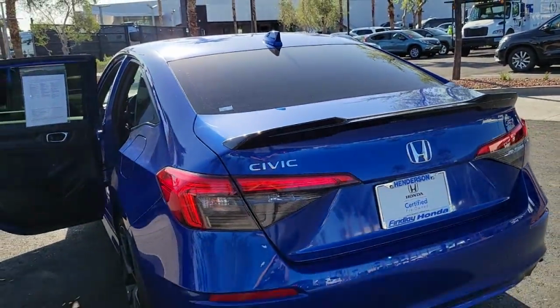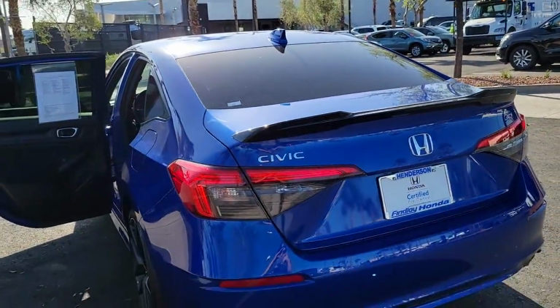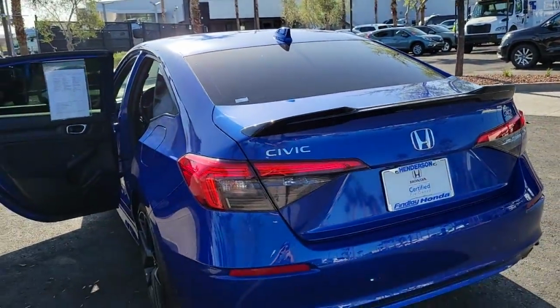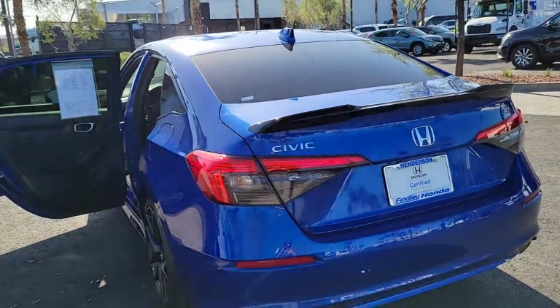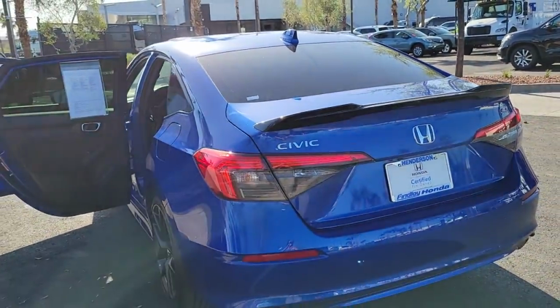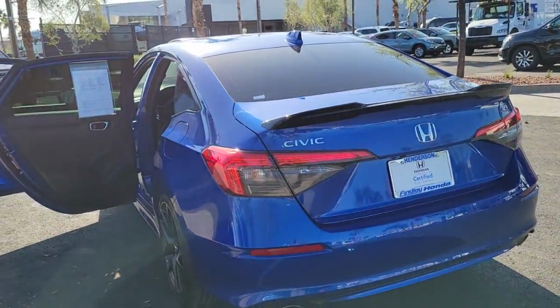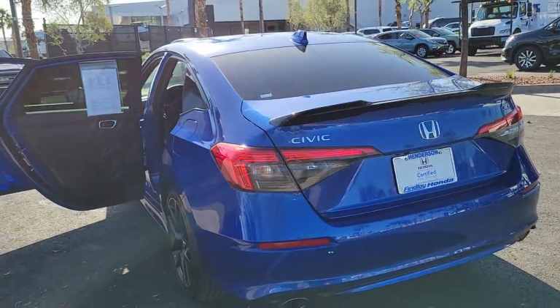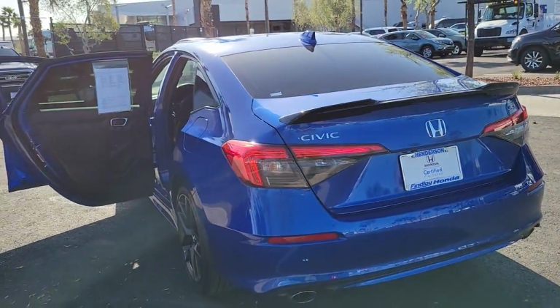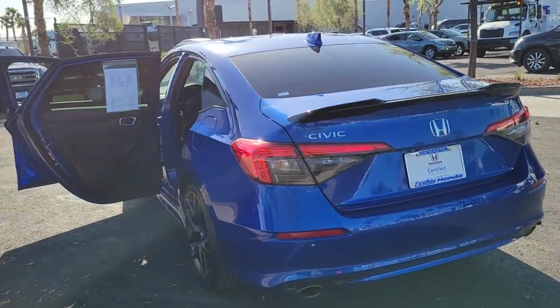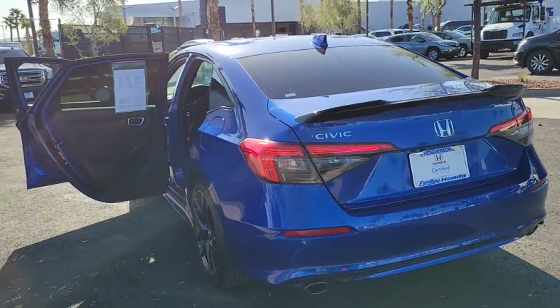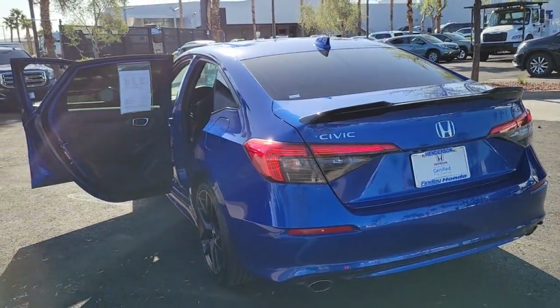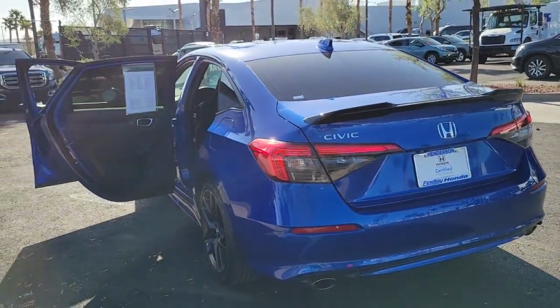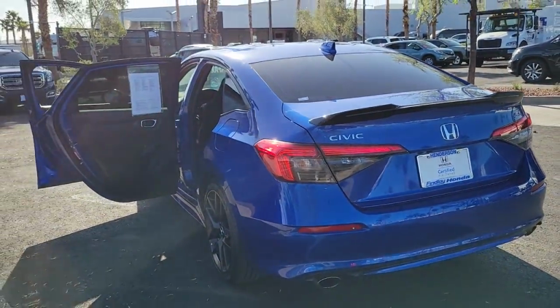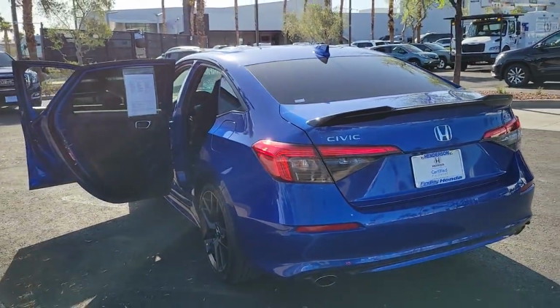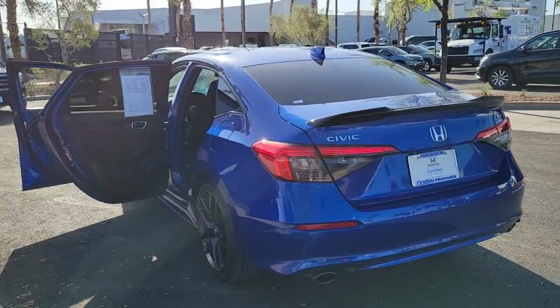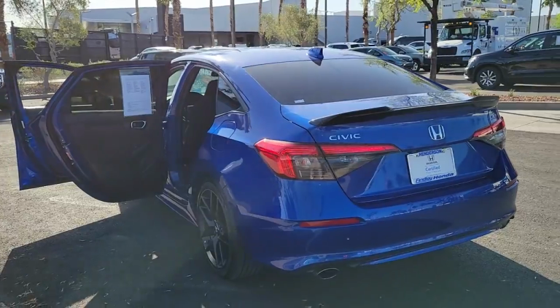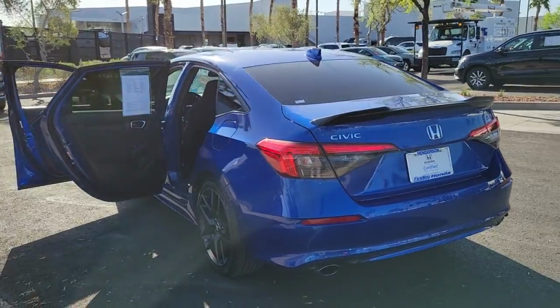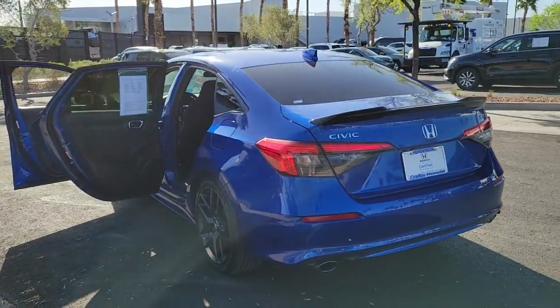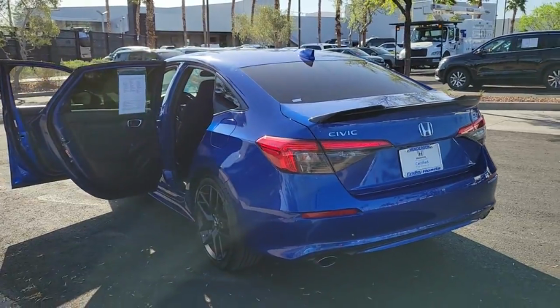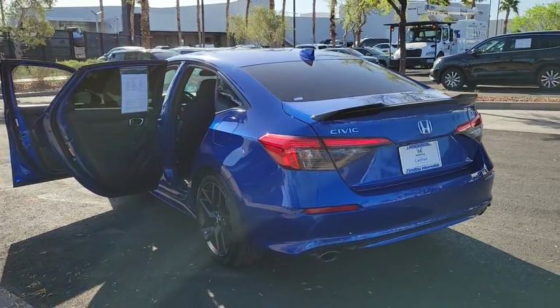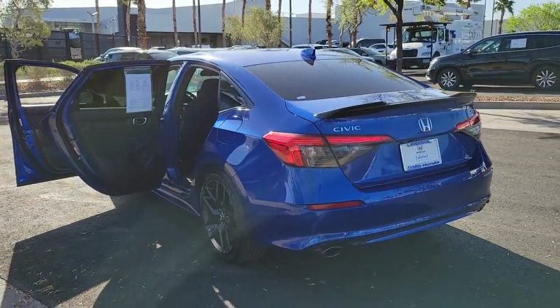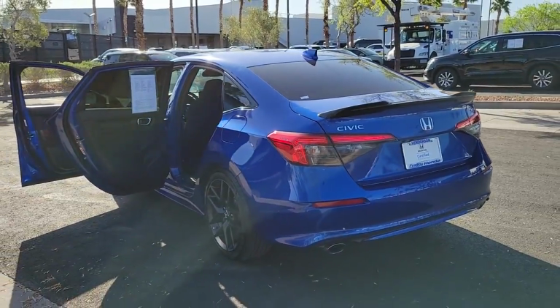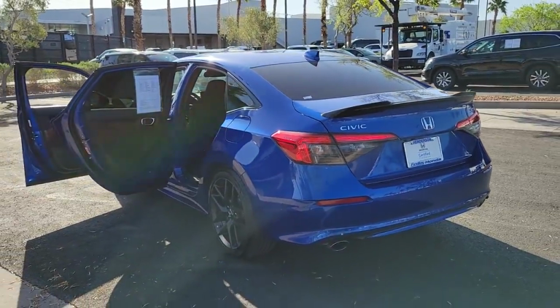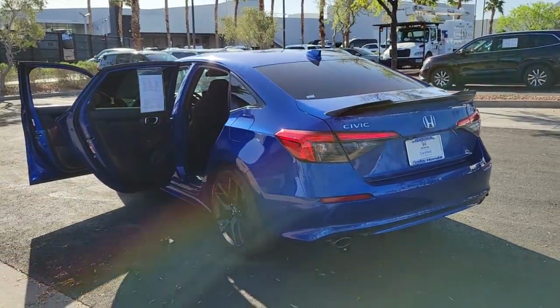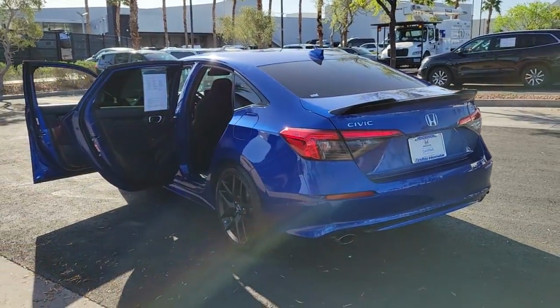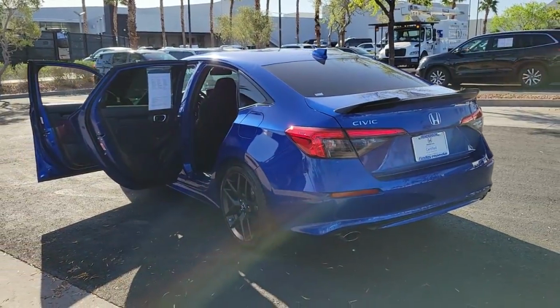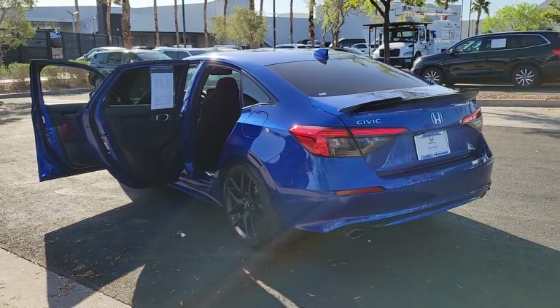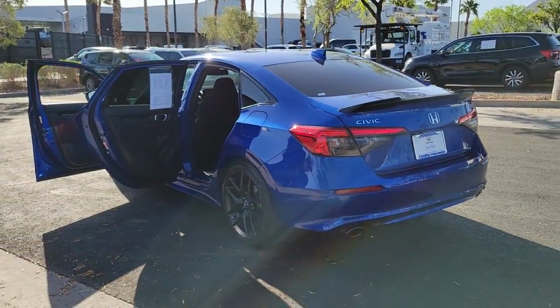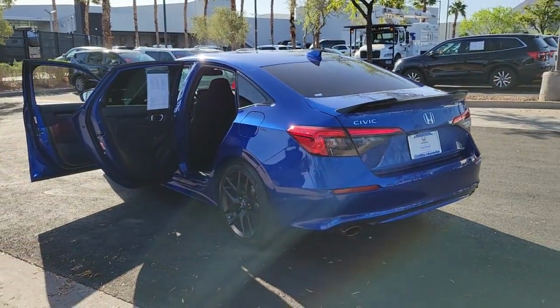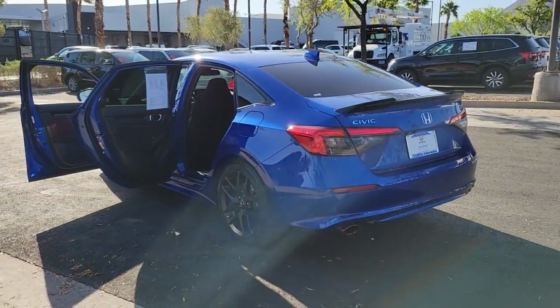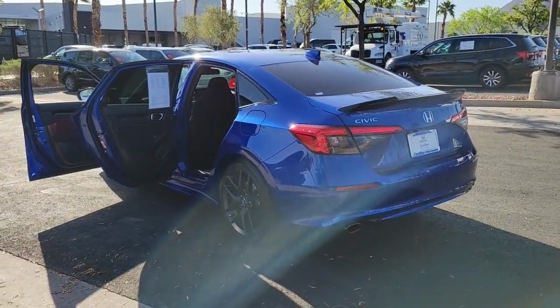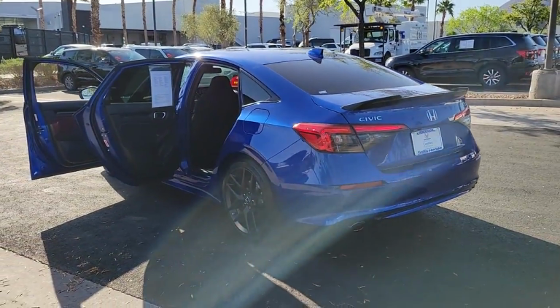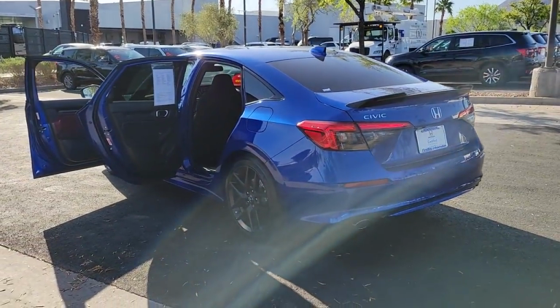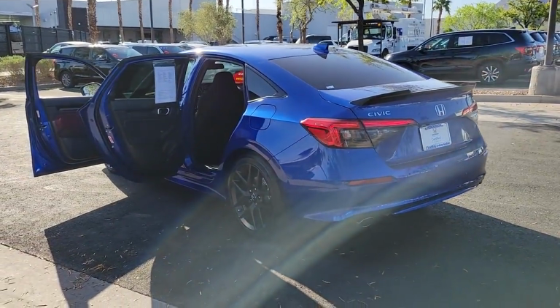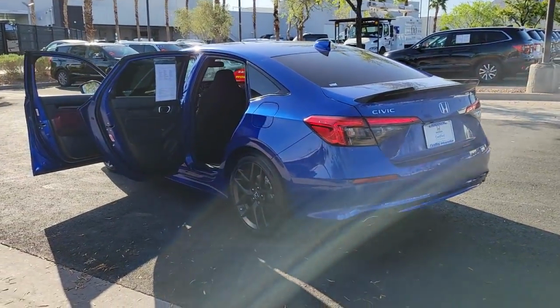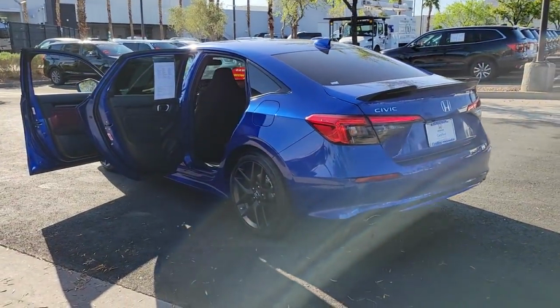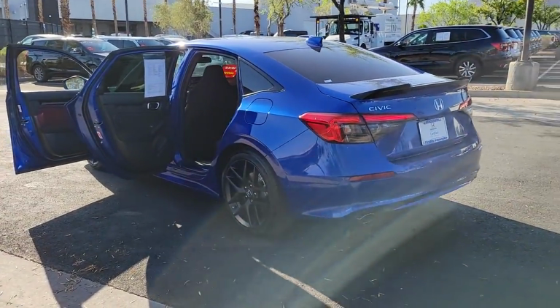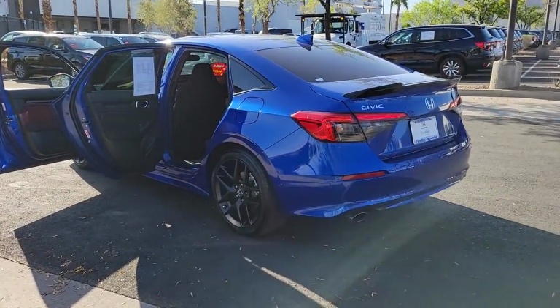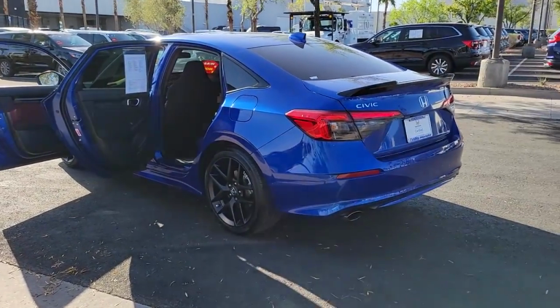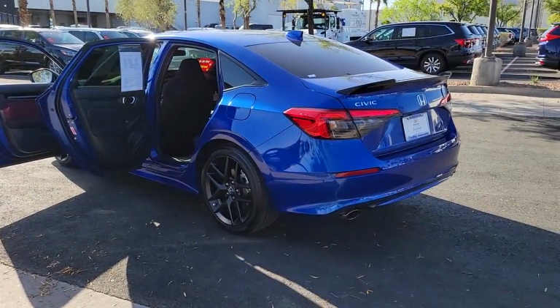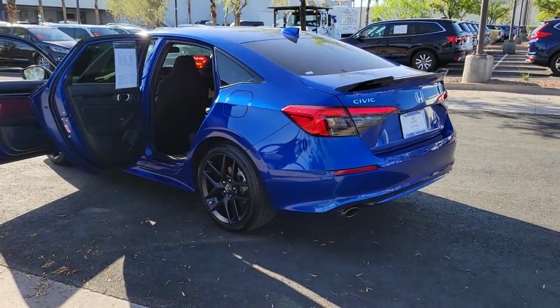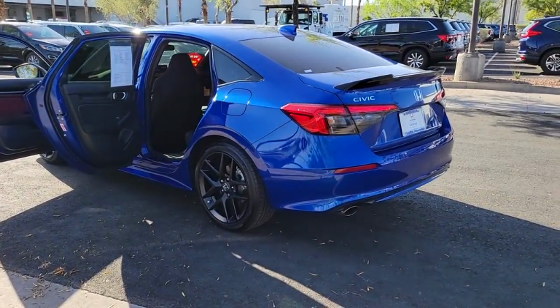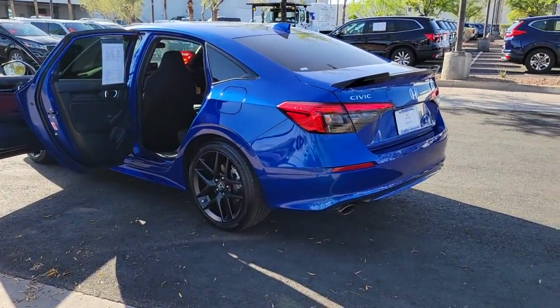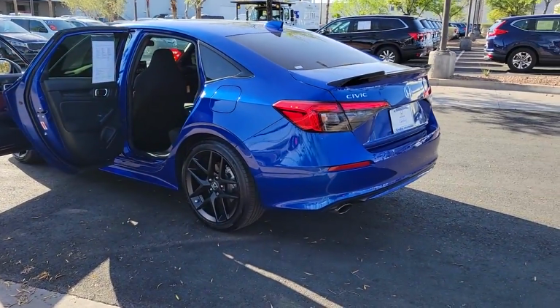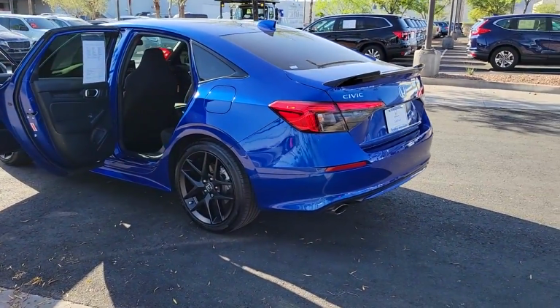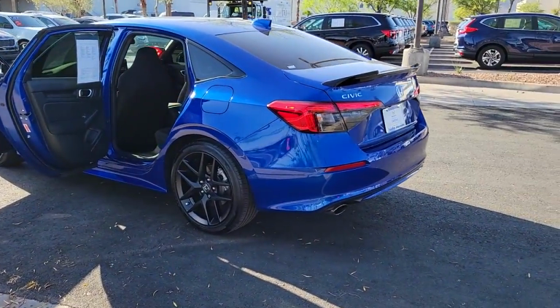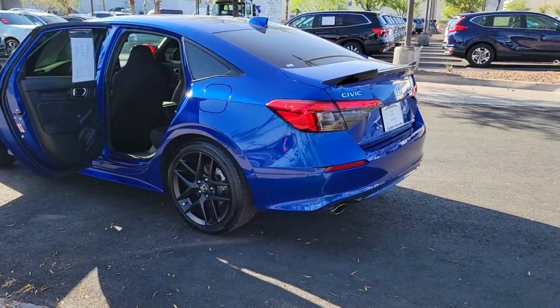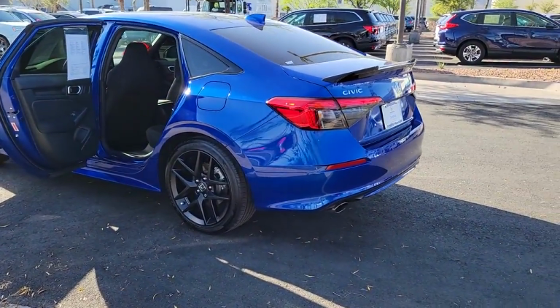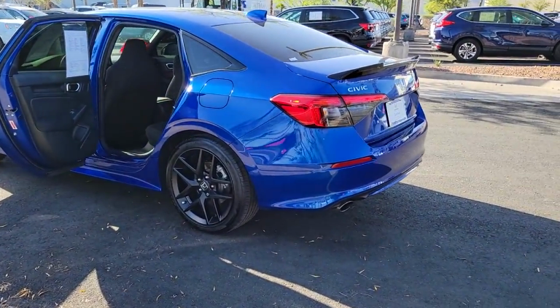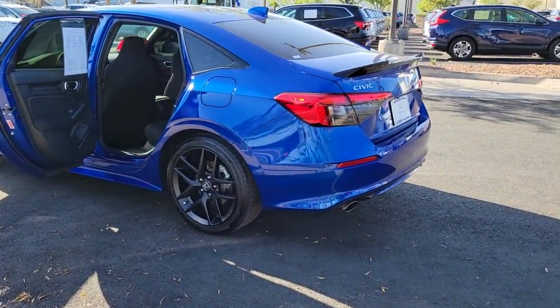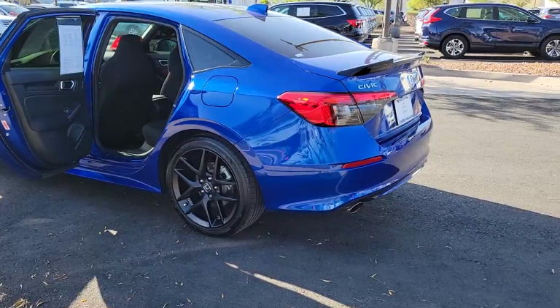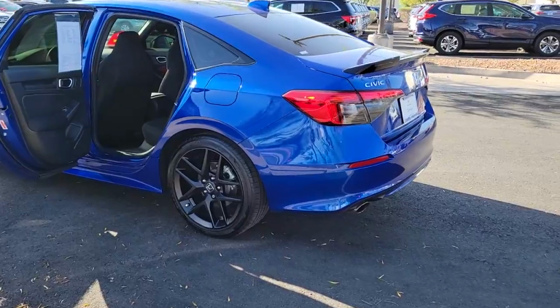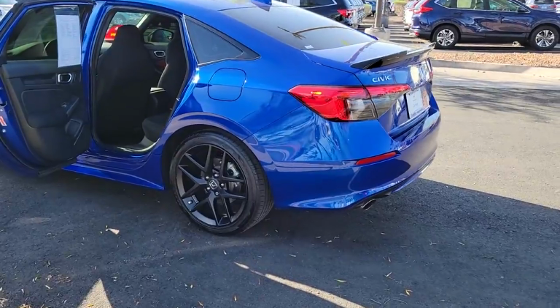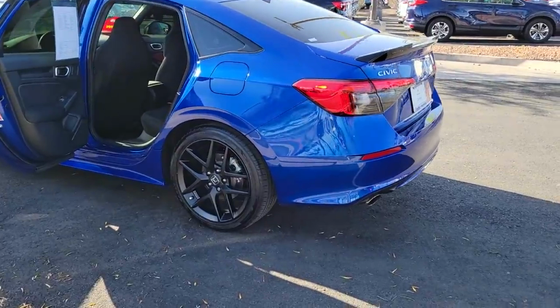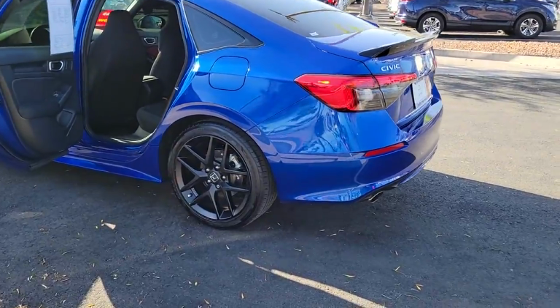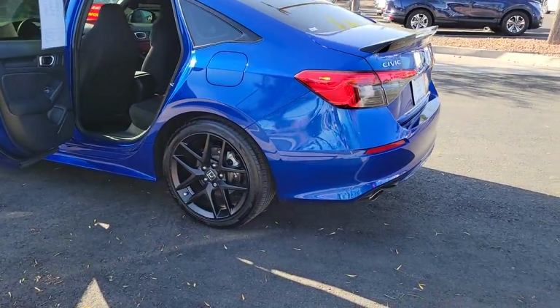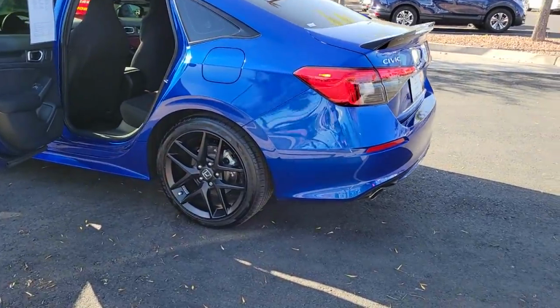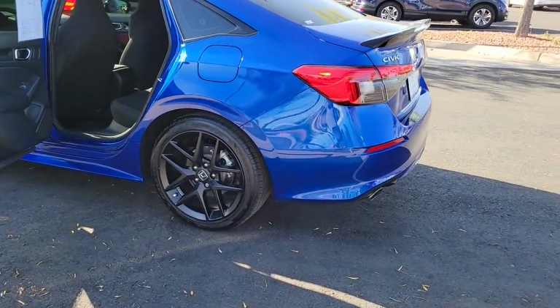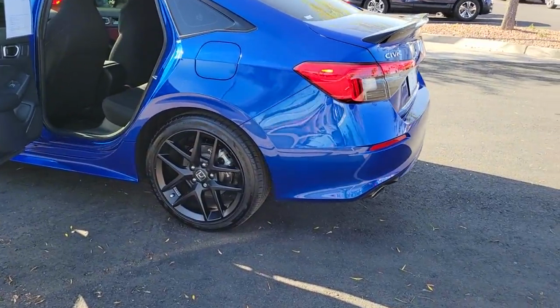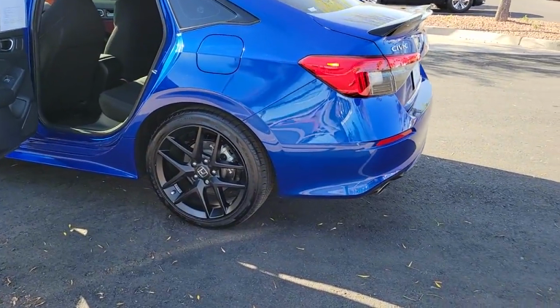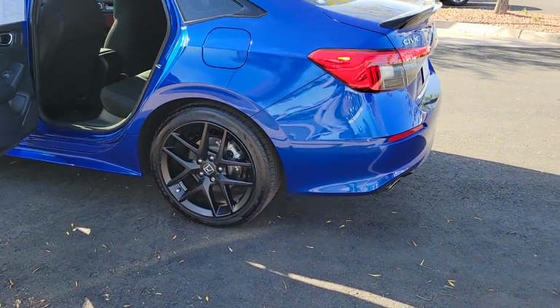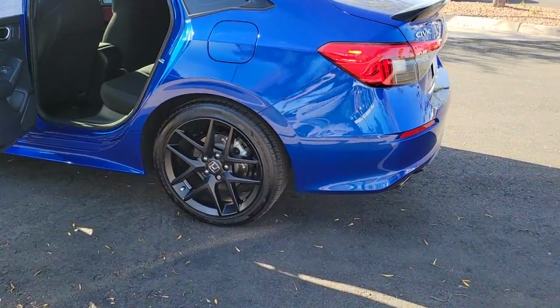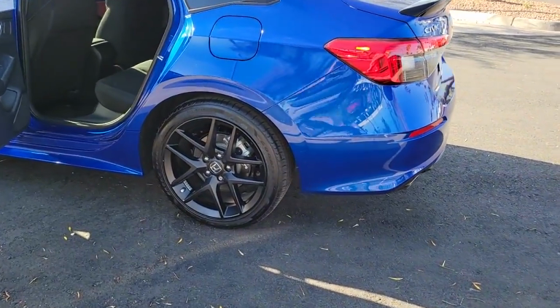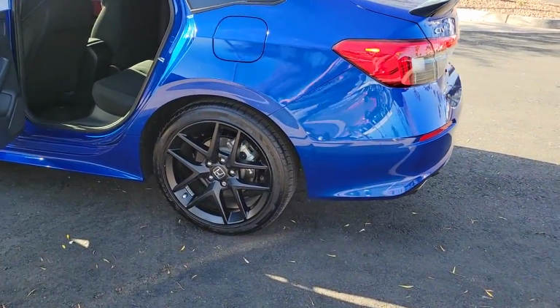These are just some of the great options this vehicle comes with: backup camera, blind spot monitor, leather steering wheel.